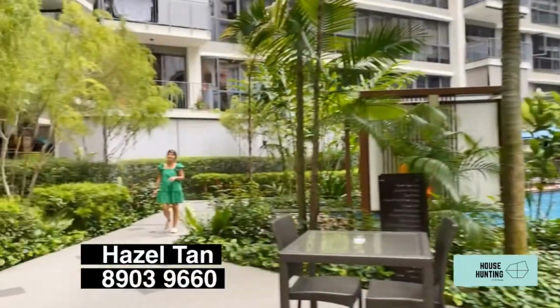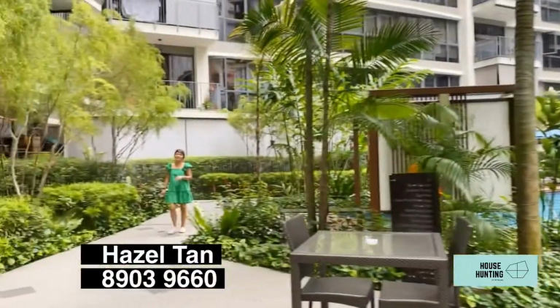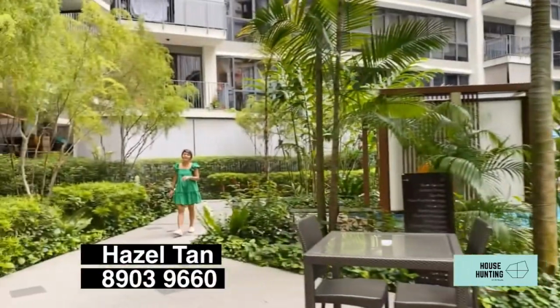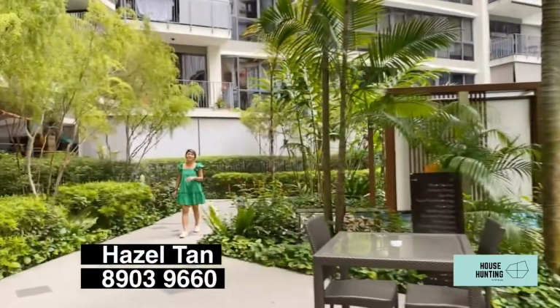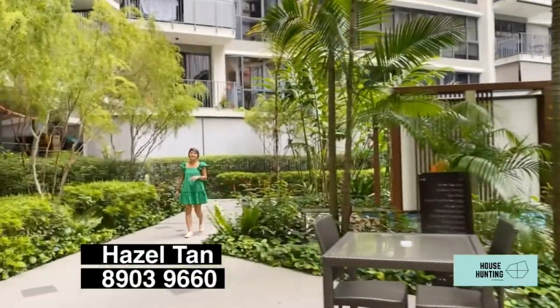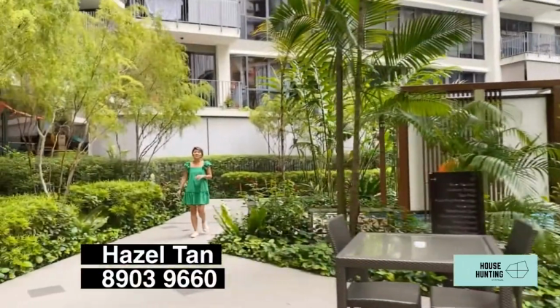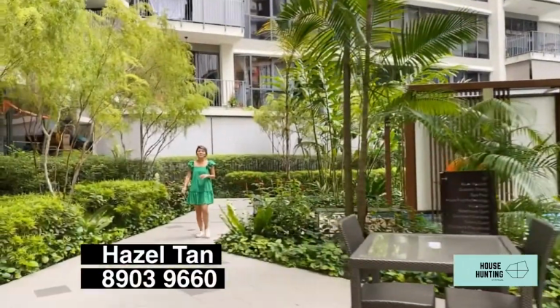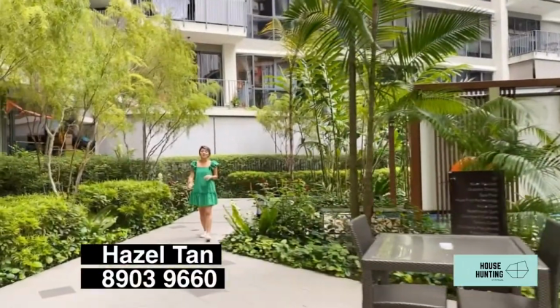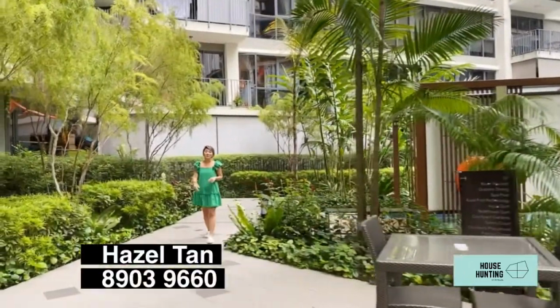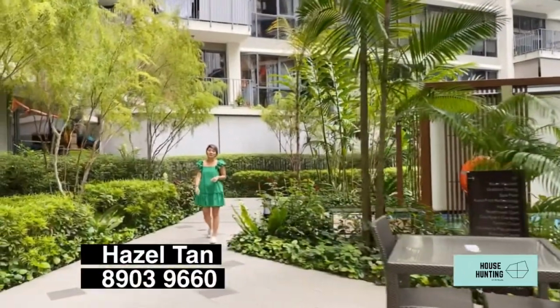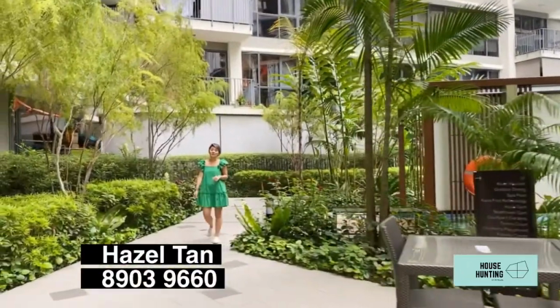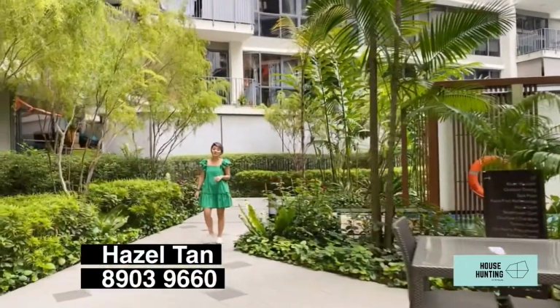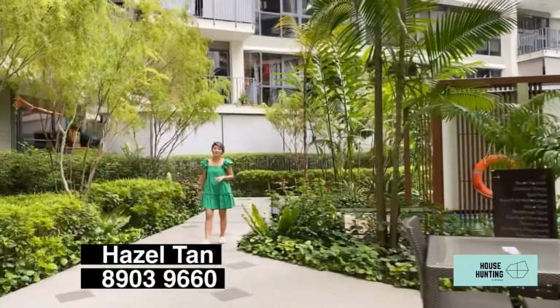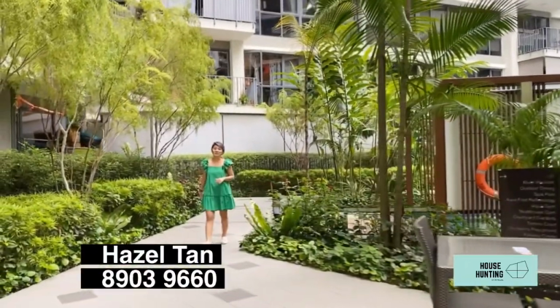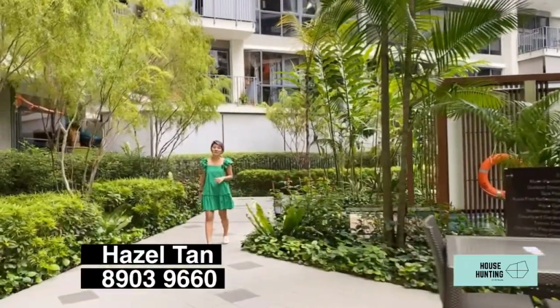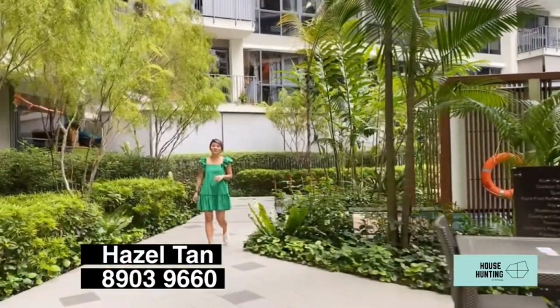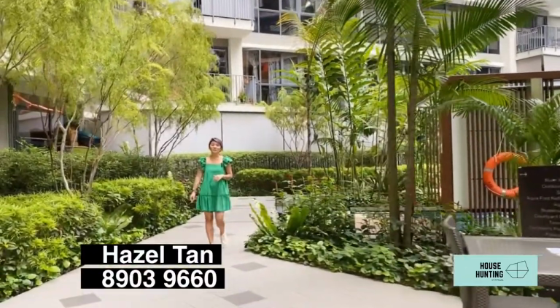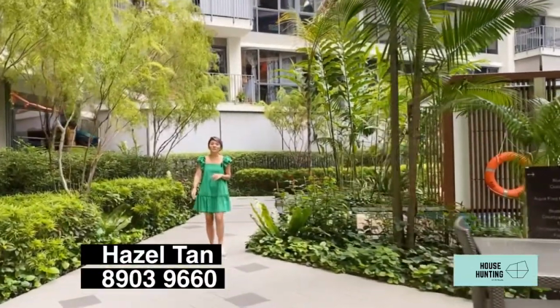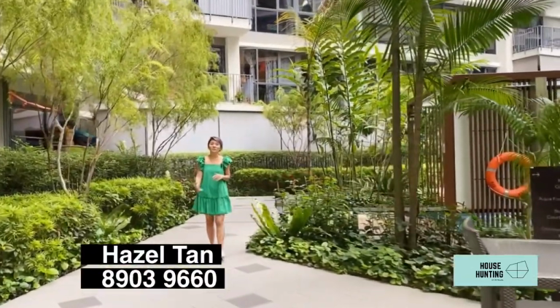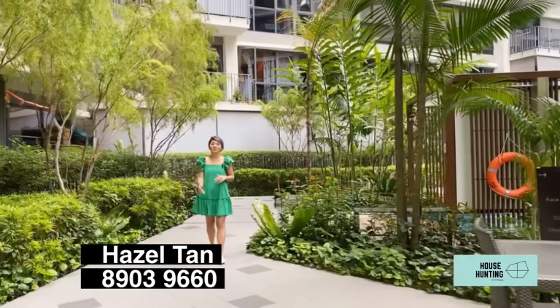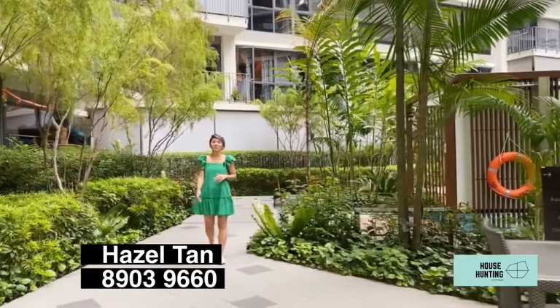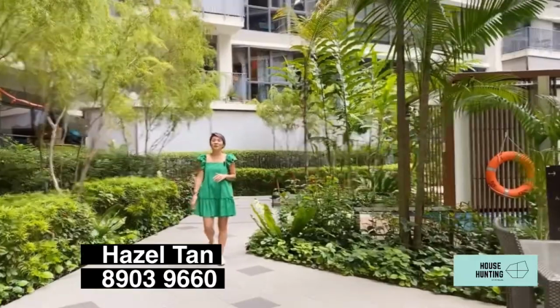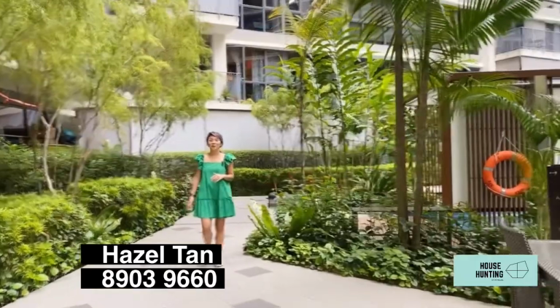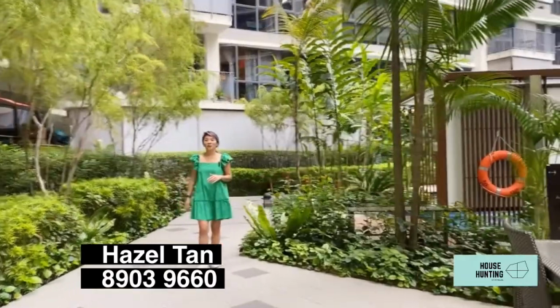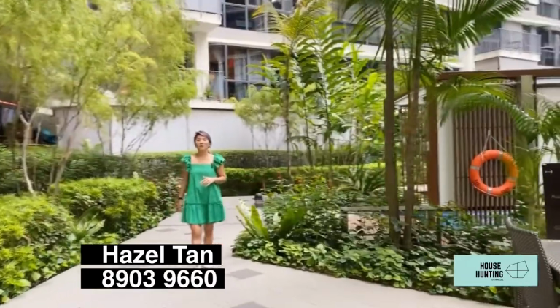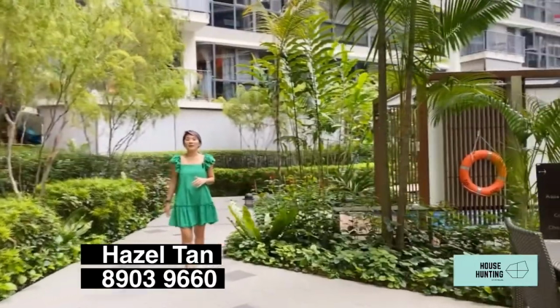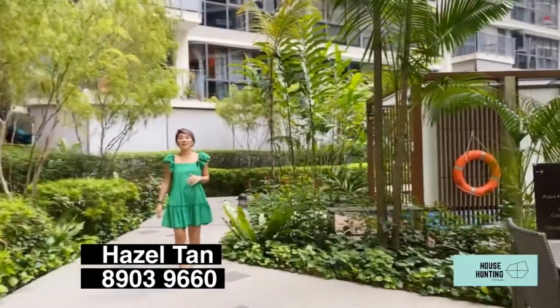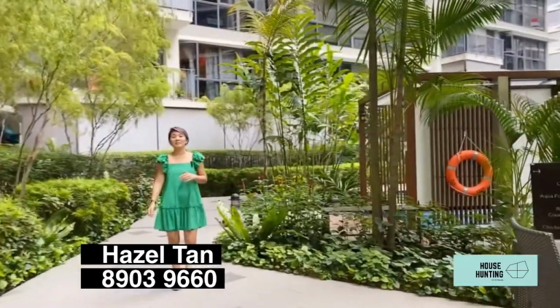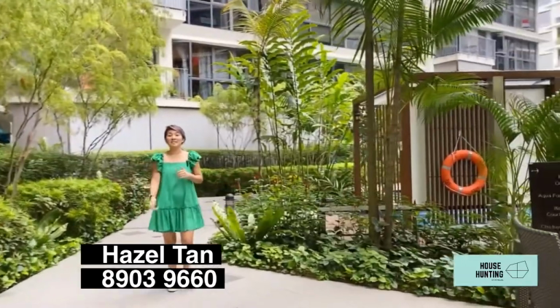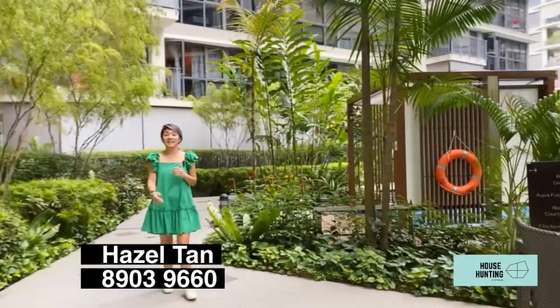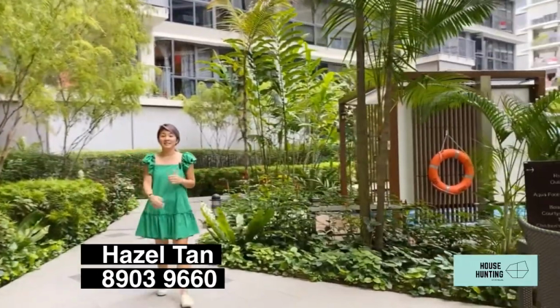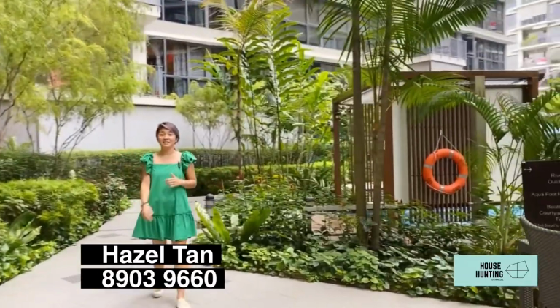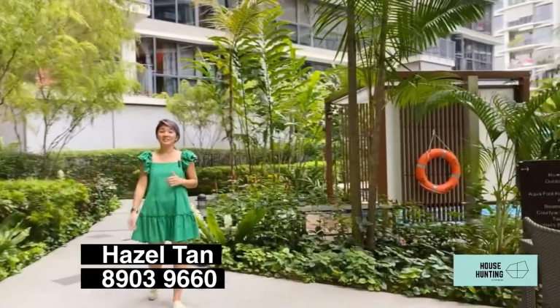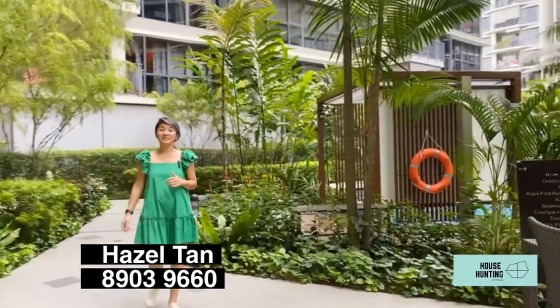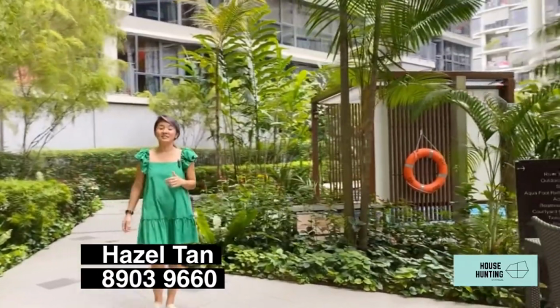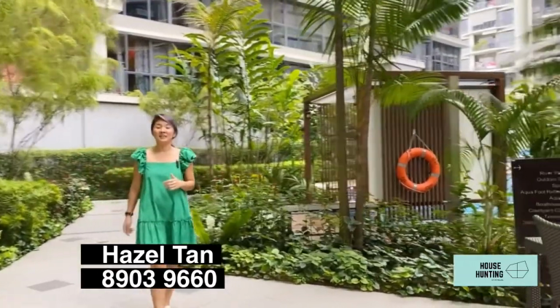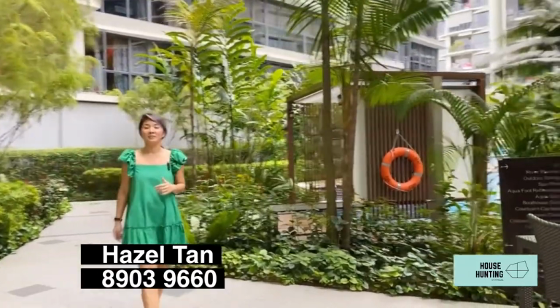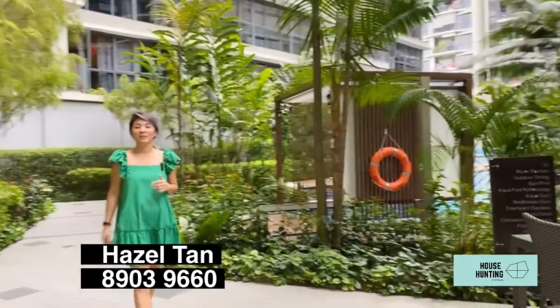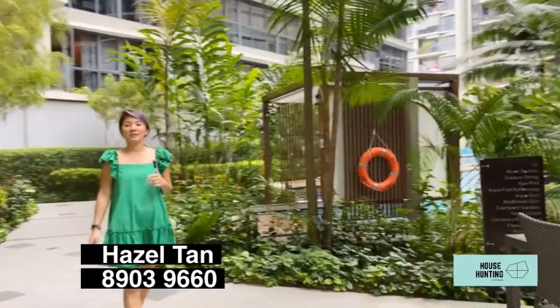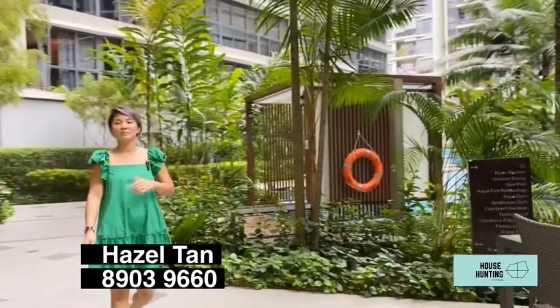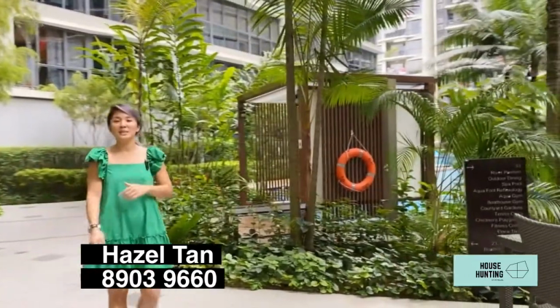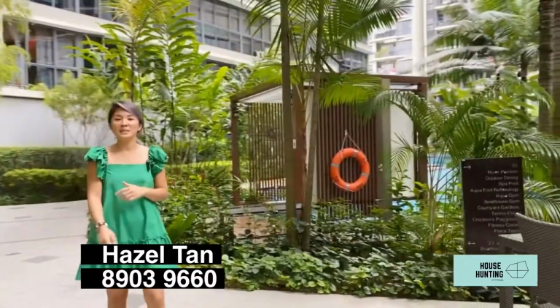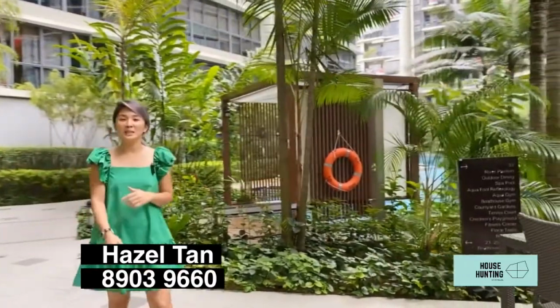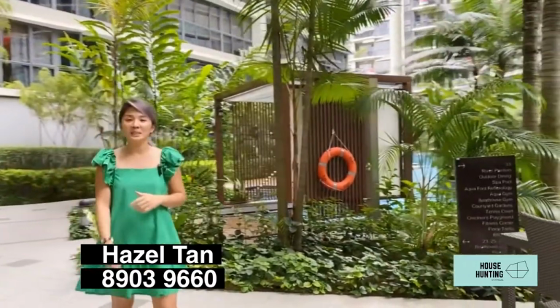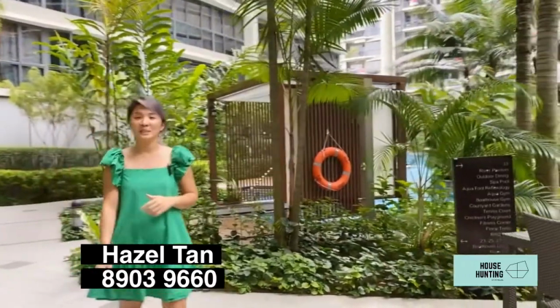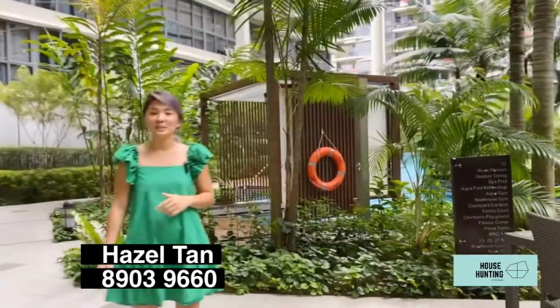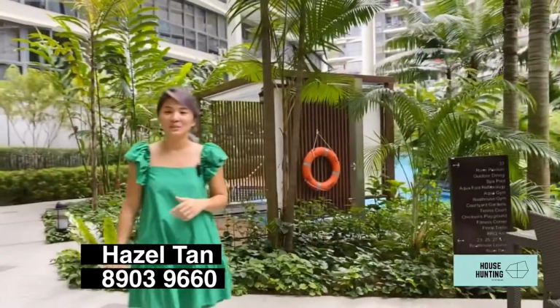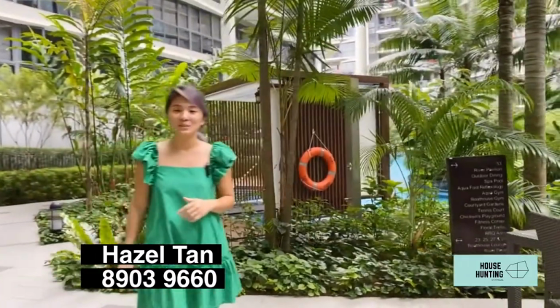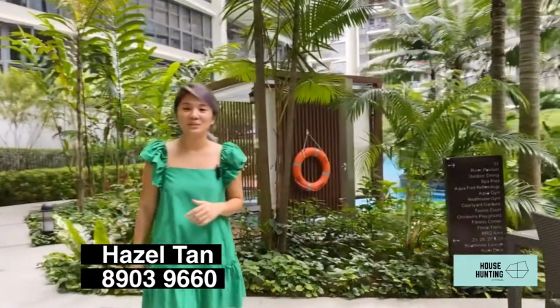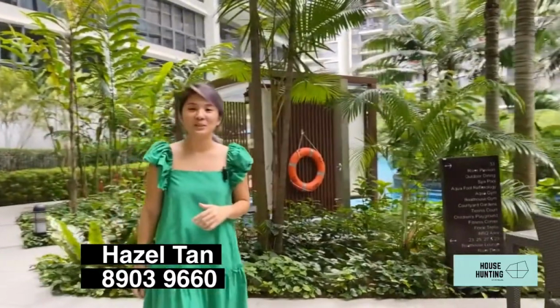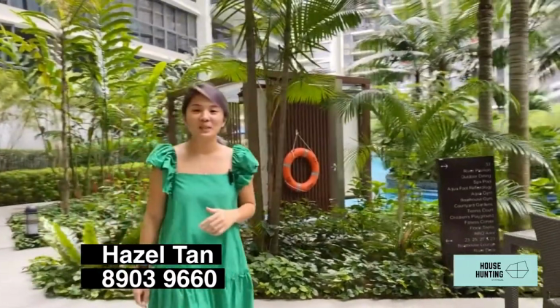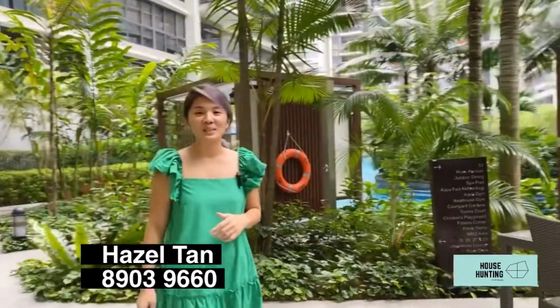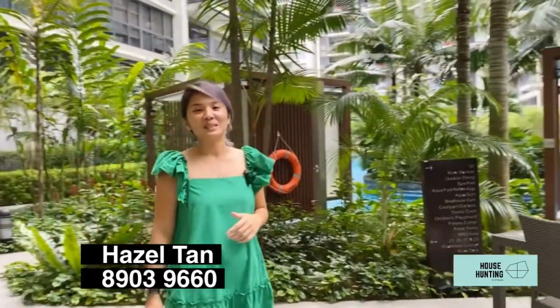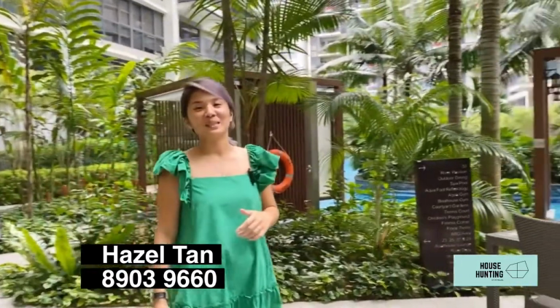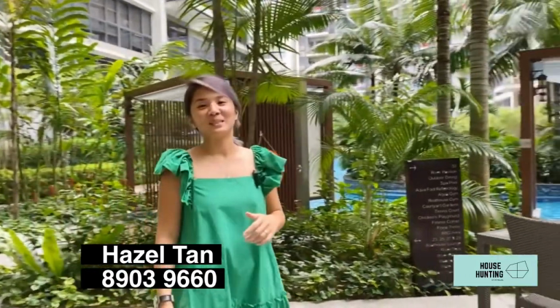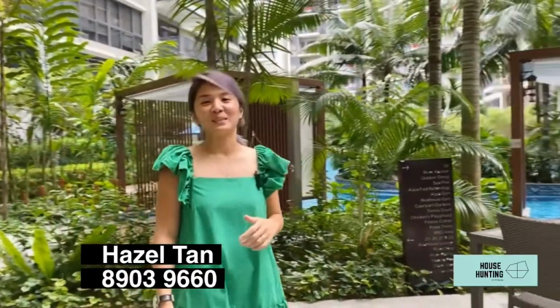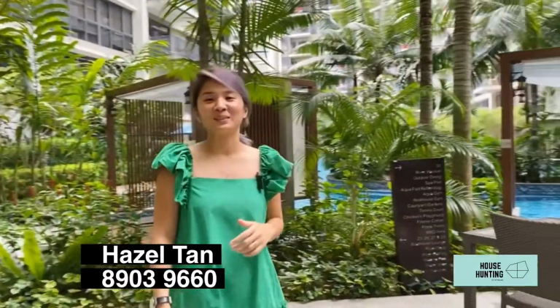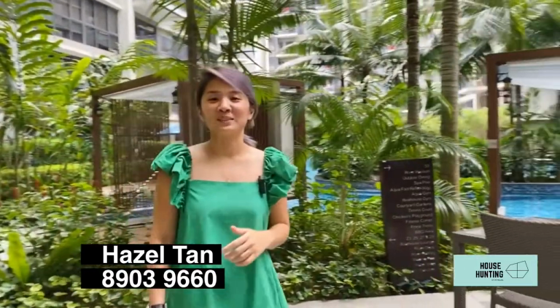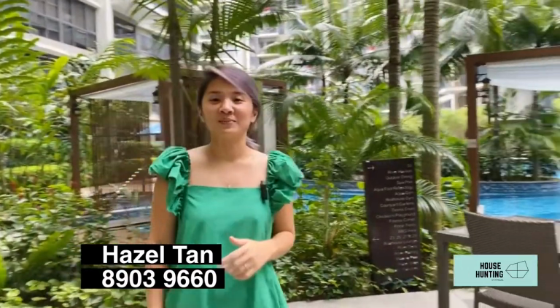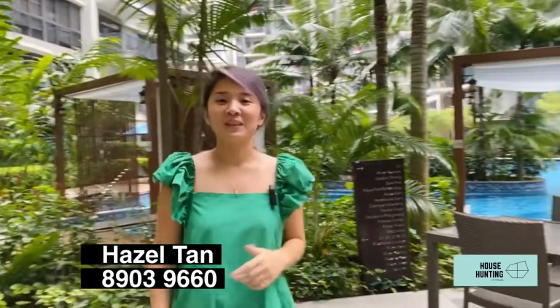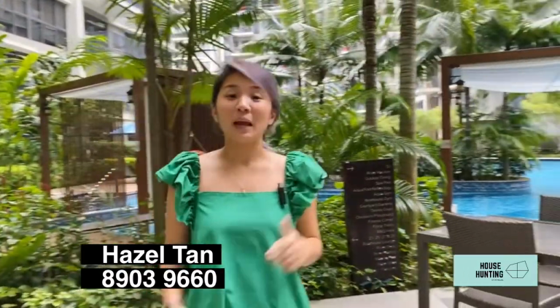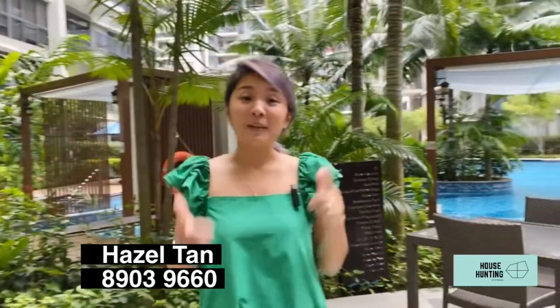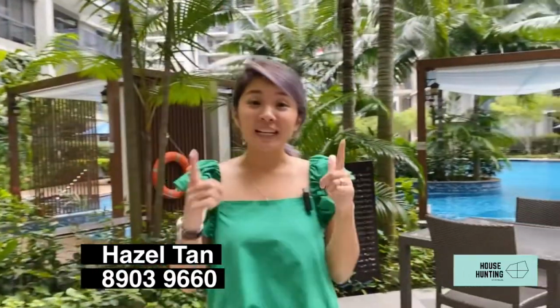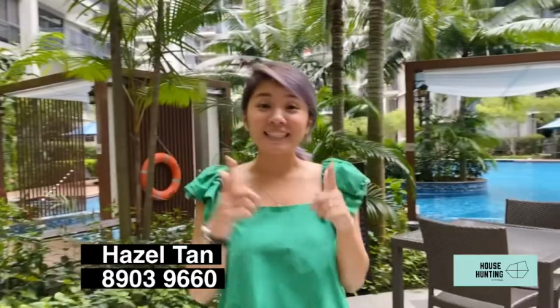So if you like what you see, feel free to give me a call. My name is Hazel and my number is 8903-9660. Happy hunting!